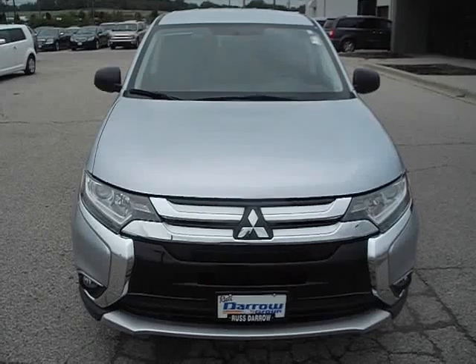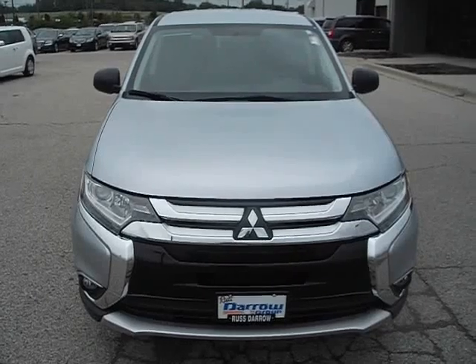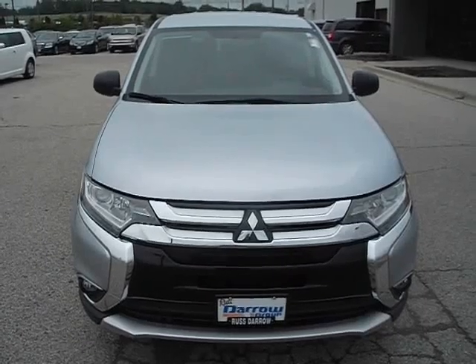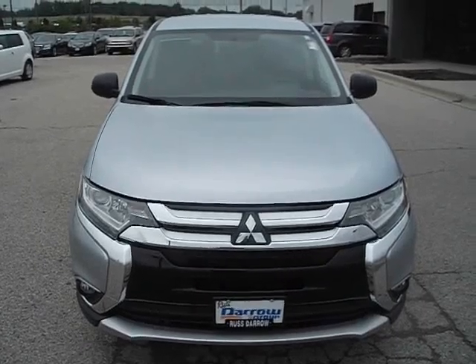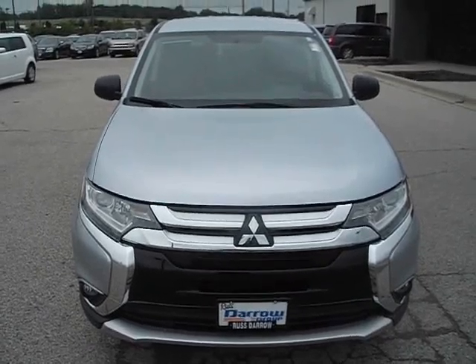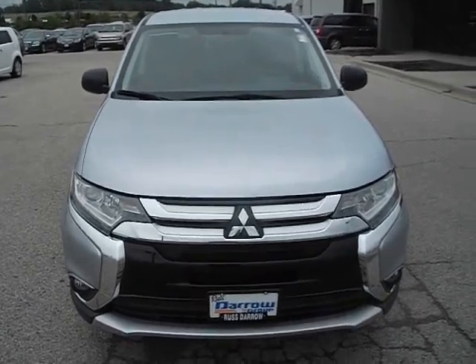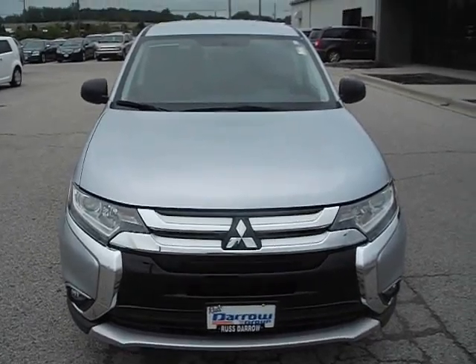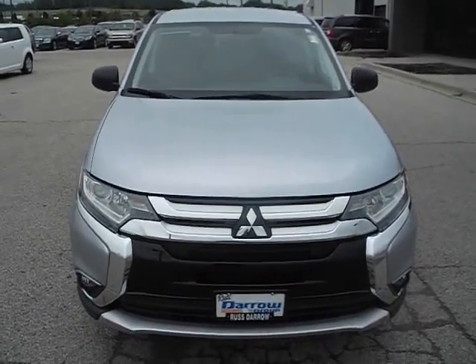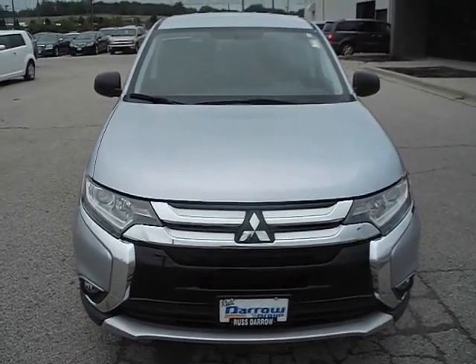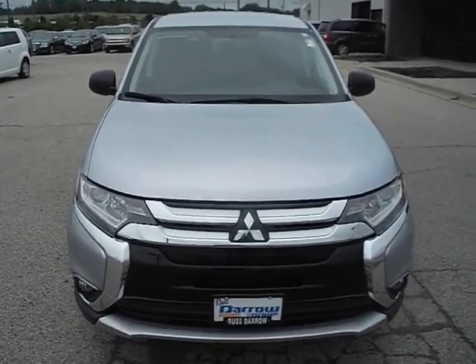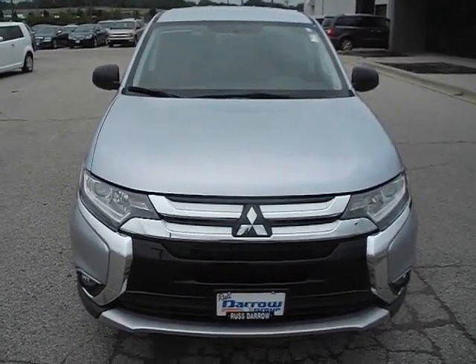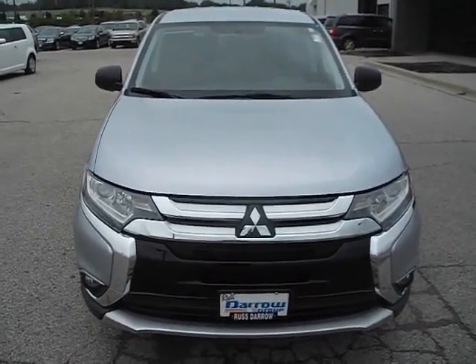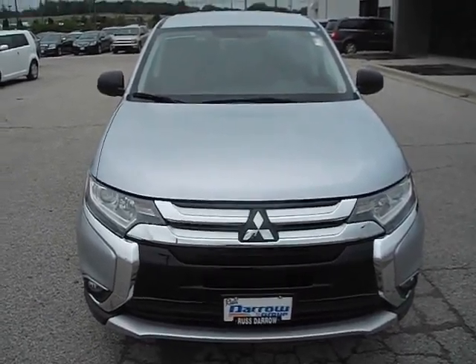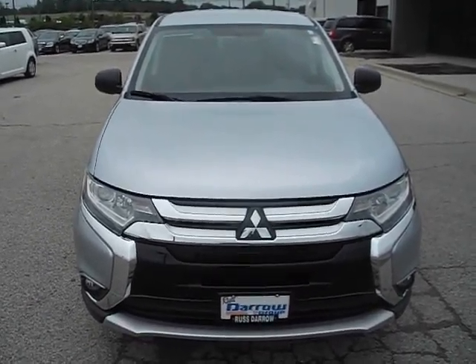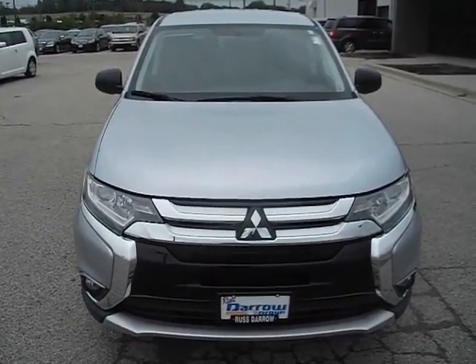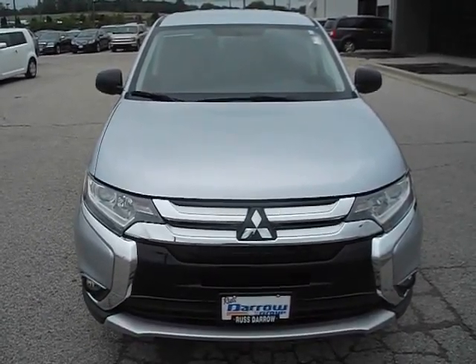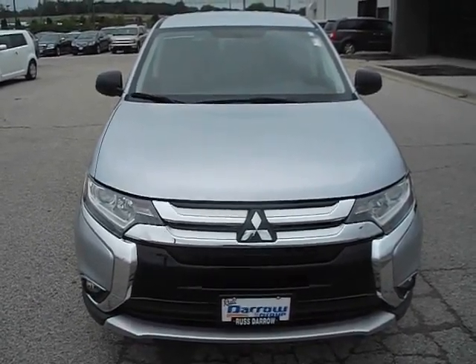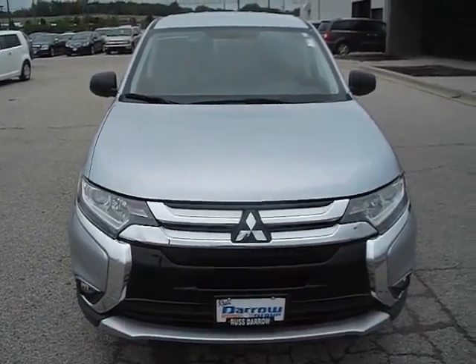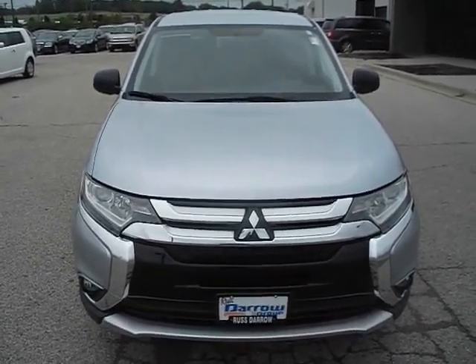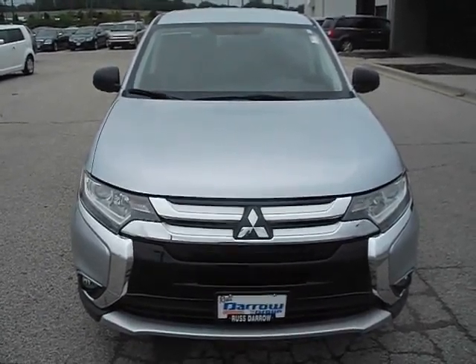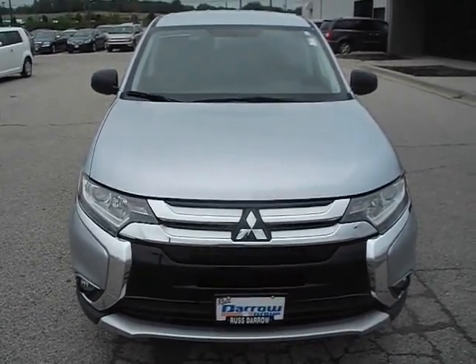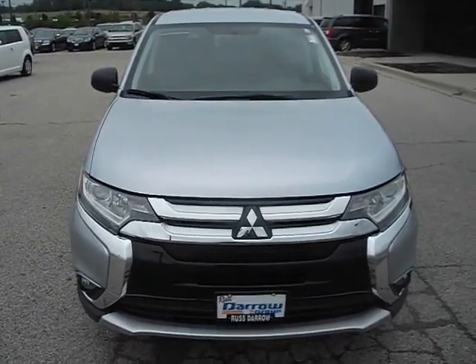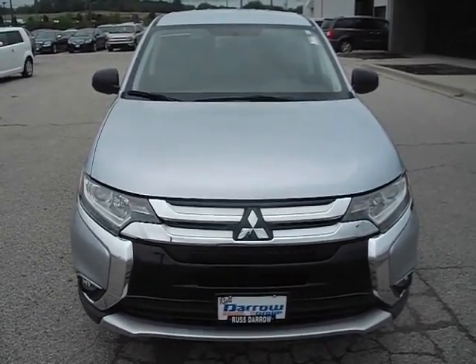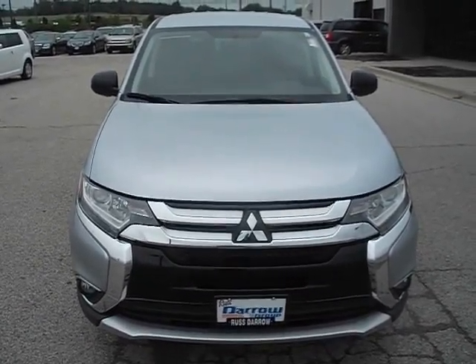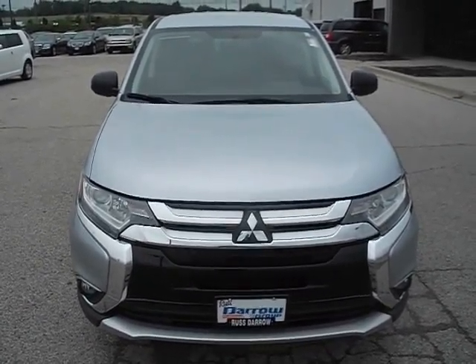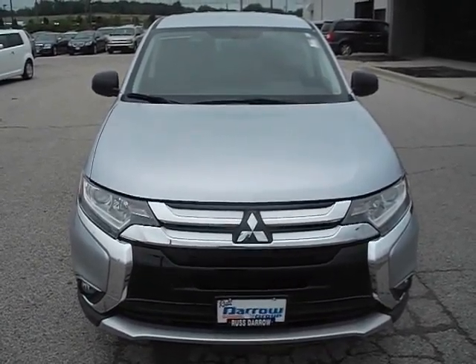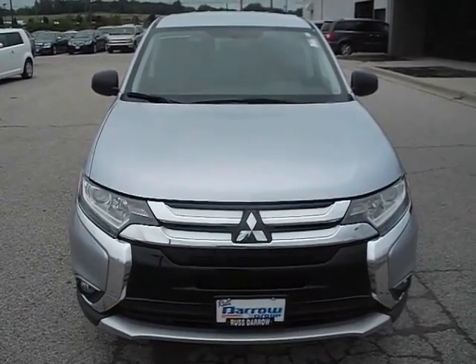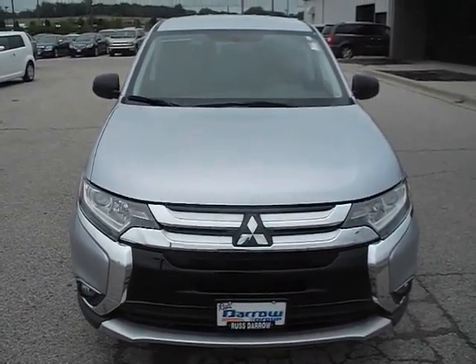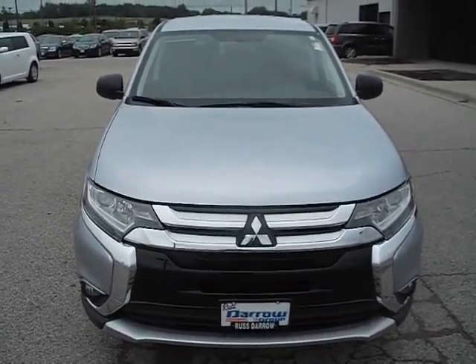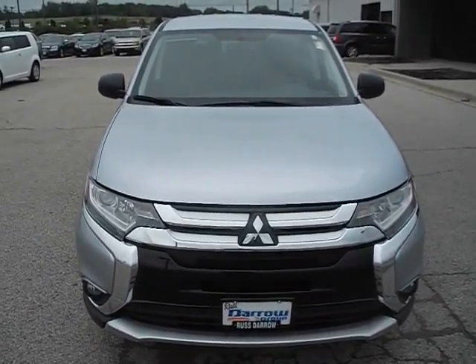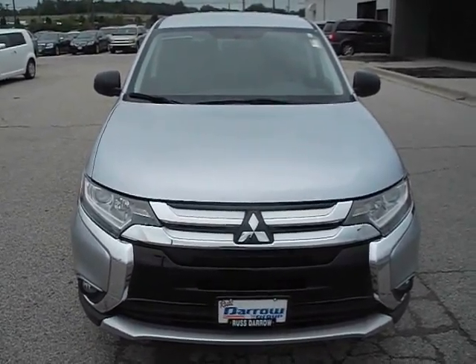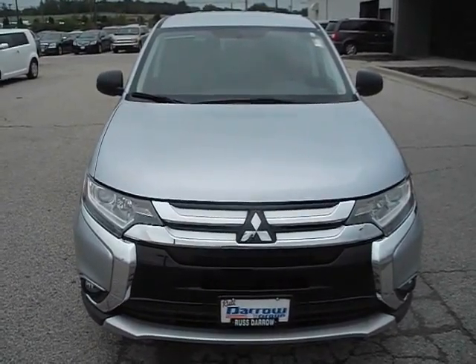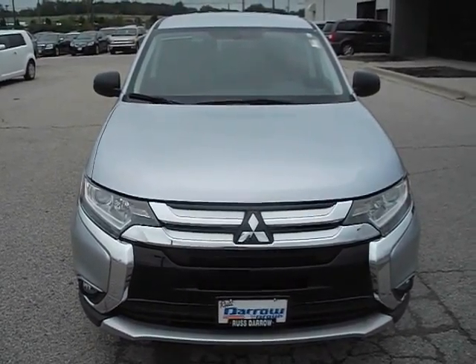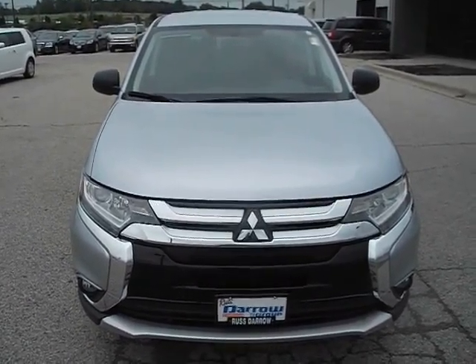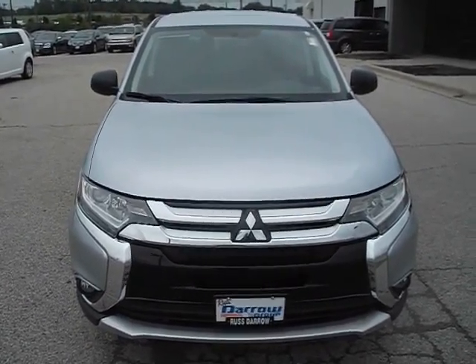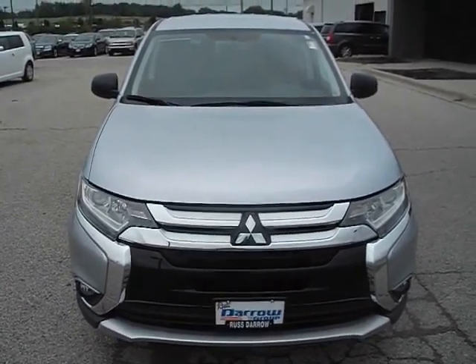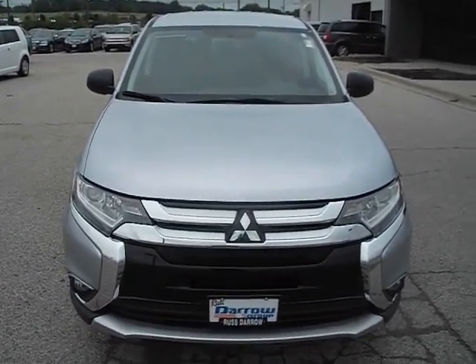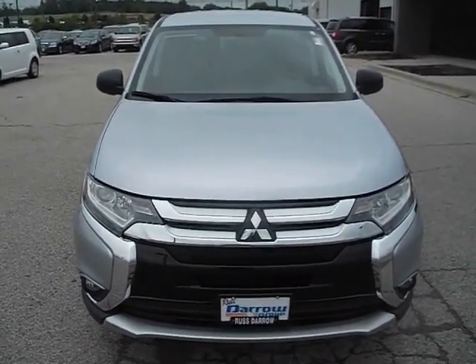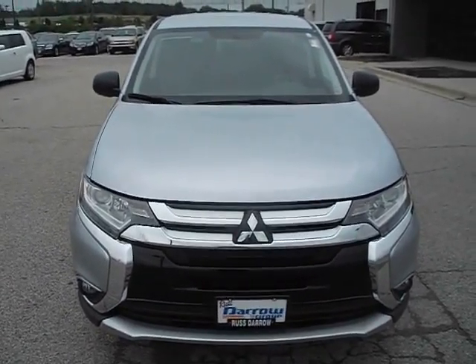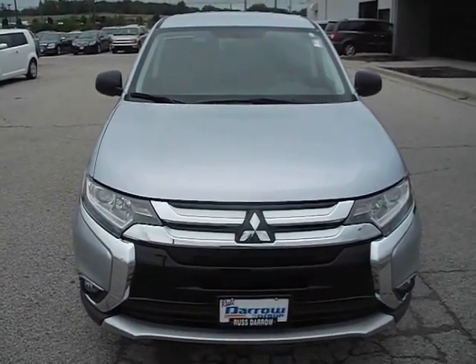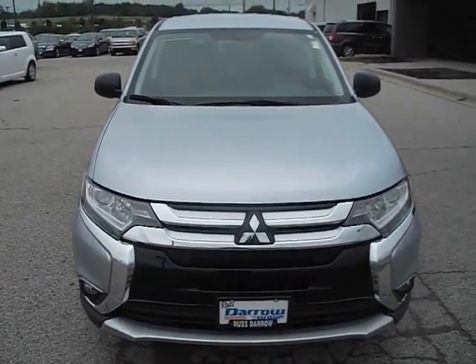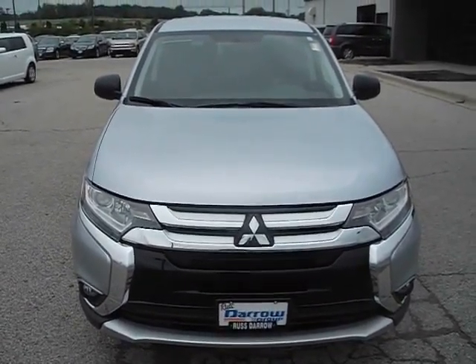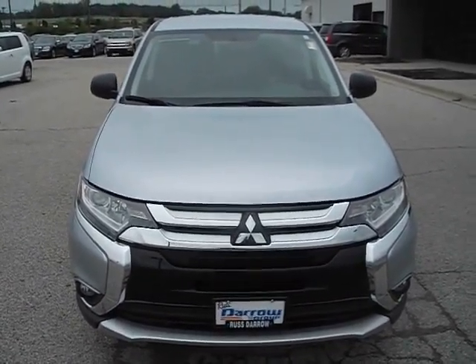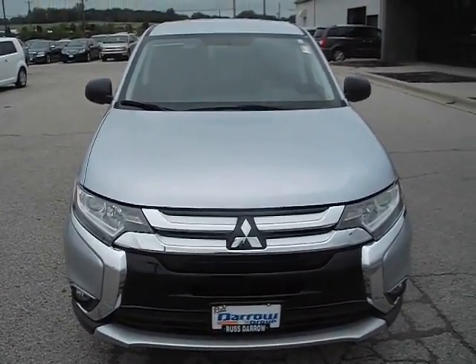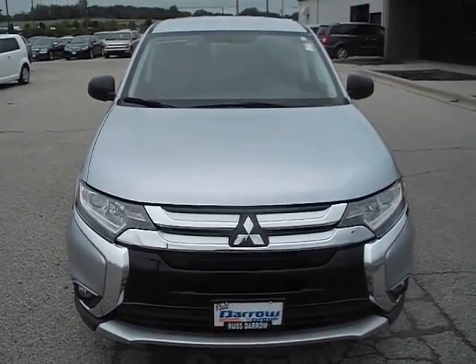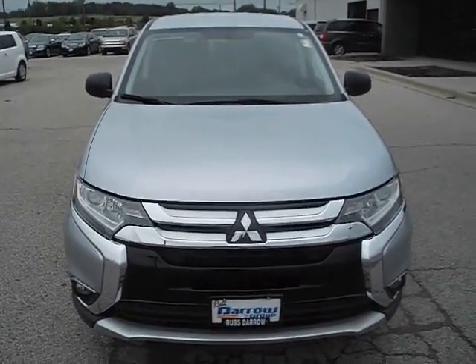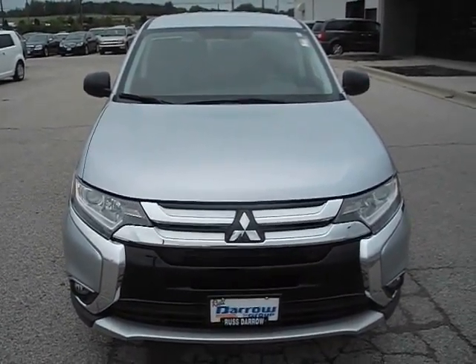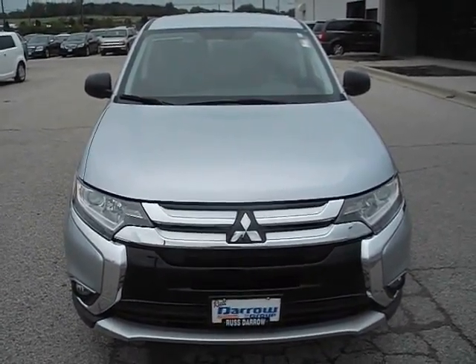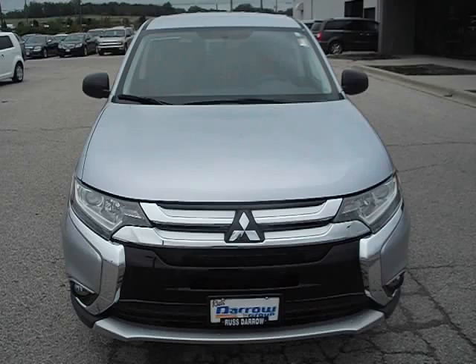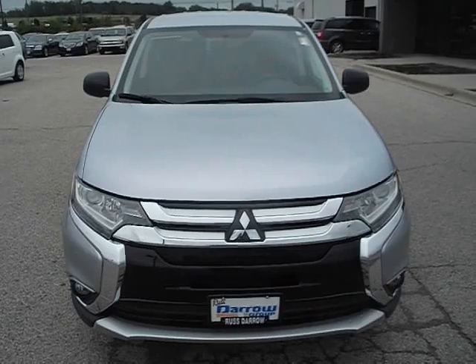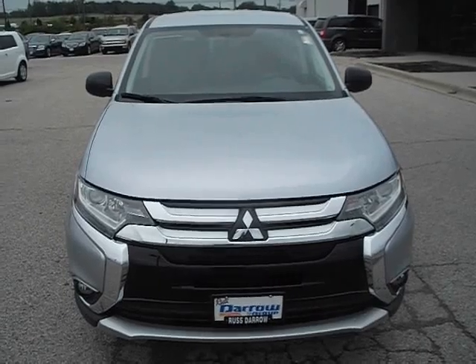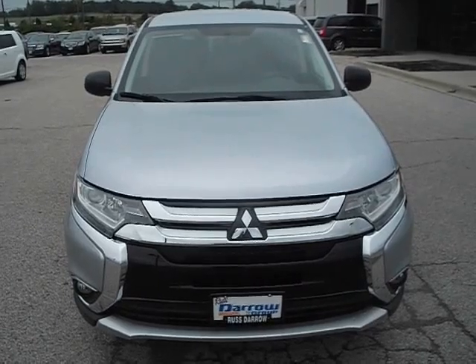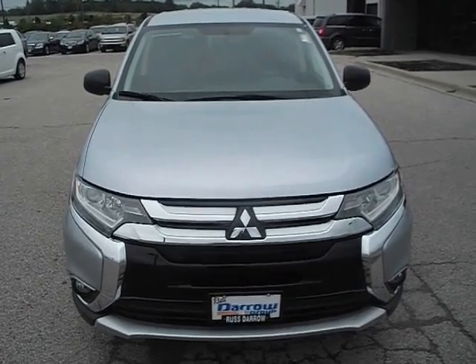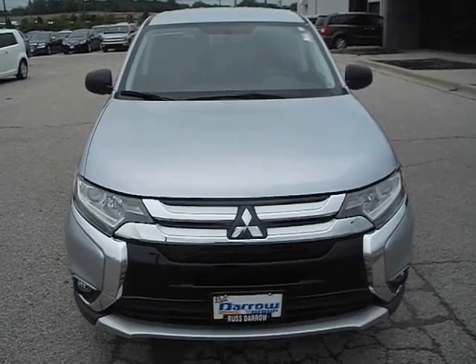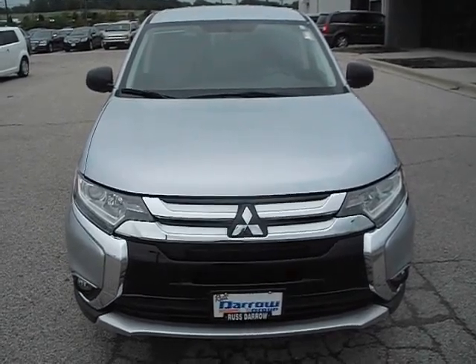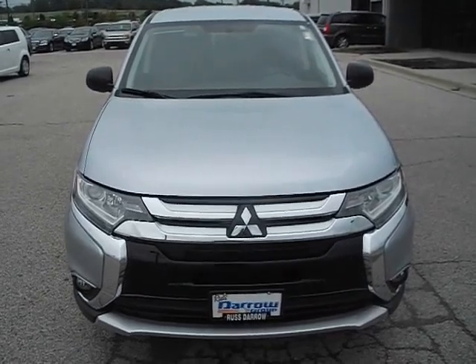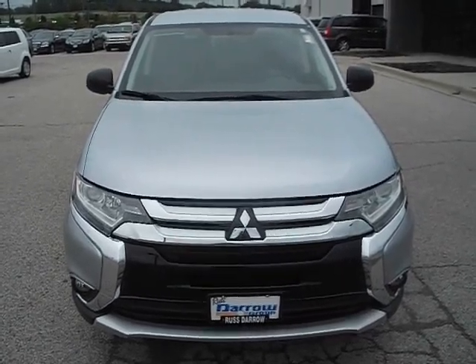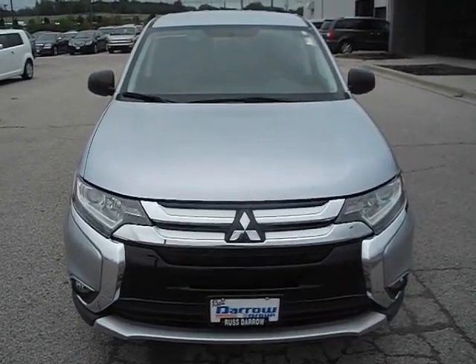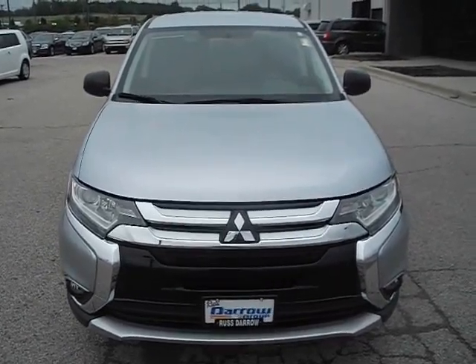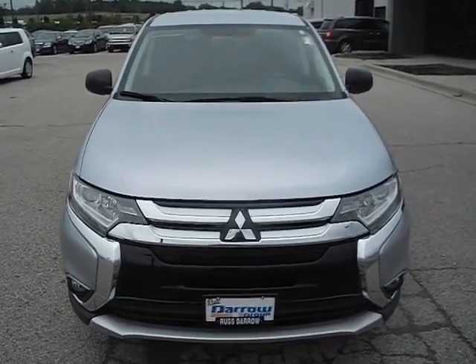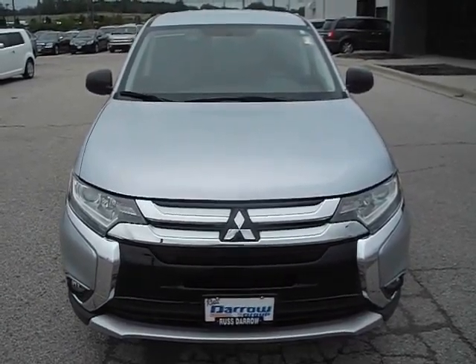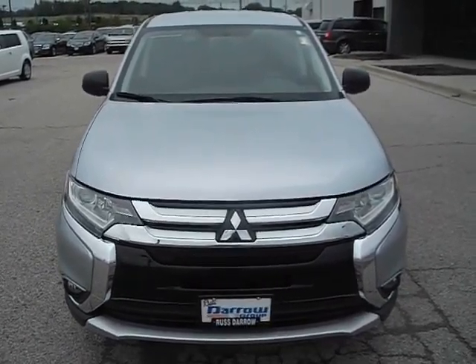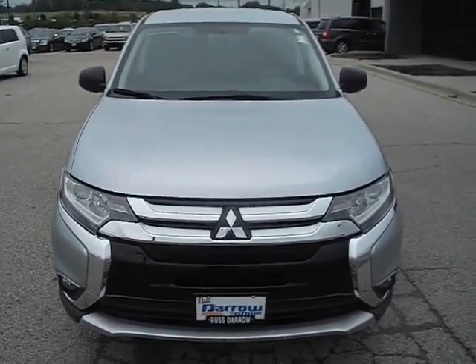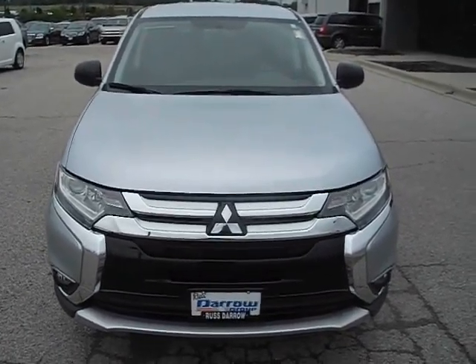Hello, welcome to RustAero Mitsubishi. I'm Ben, and today I'll be showing you this 2016 Mitsubishi Outlander ES.